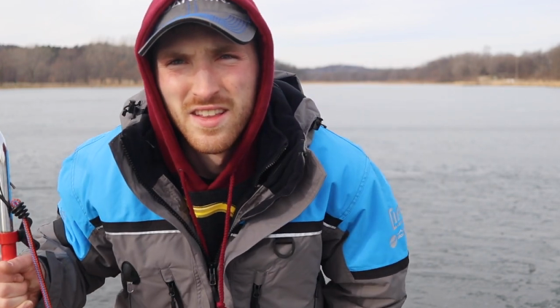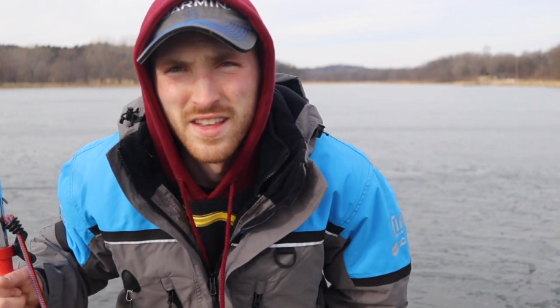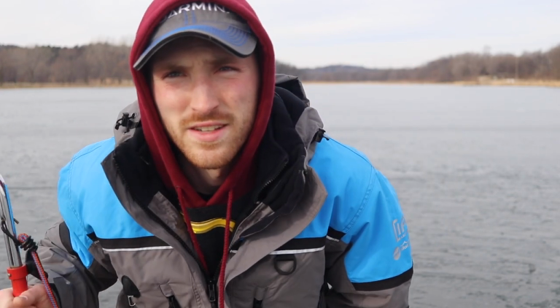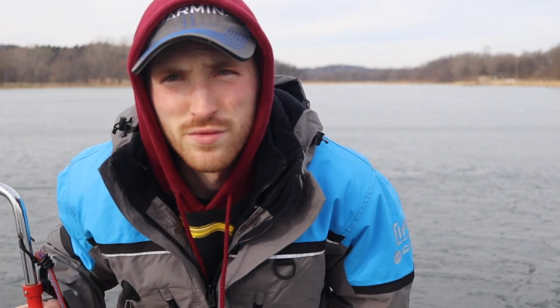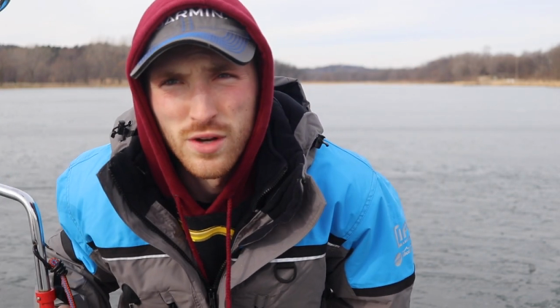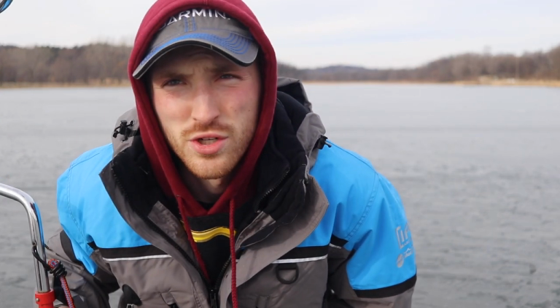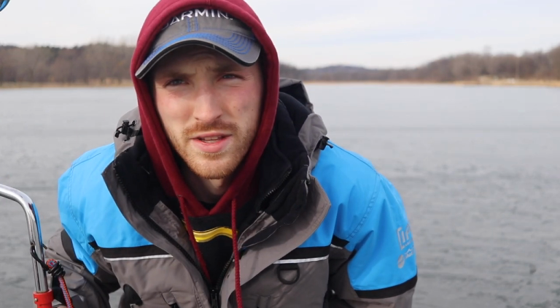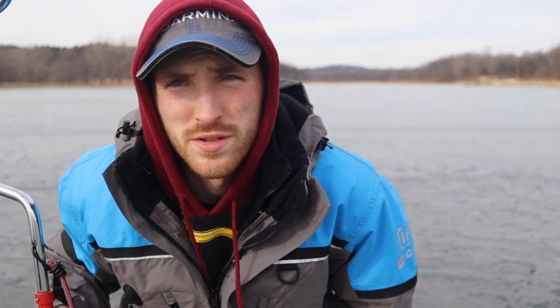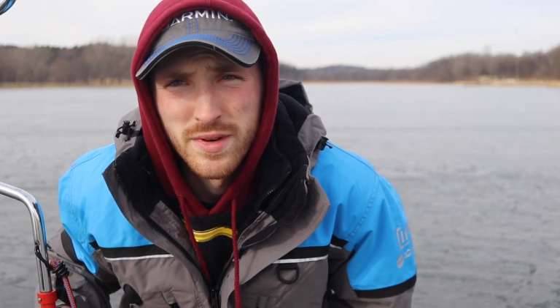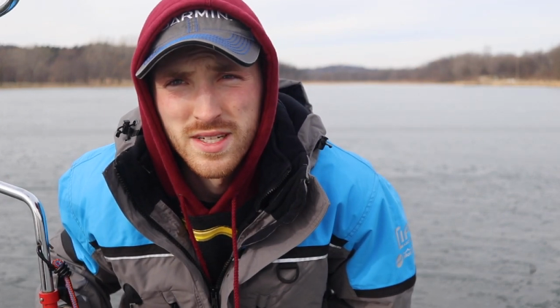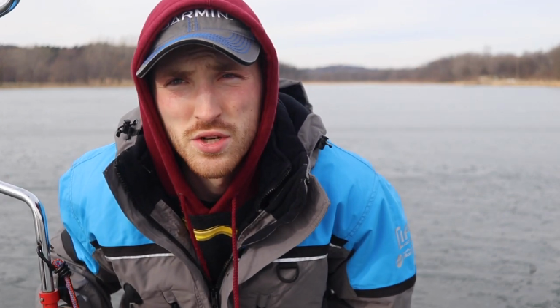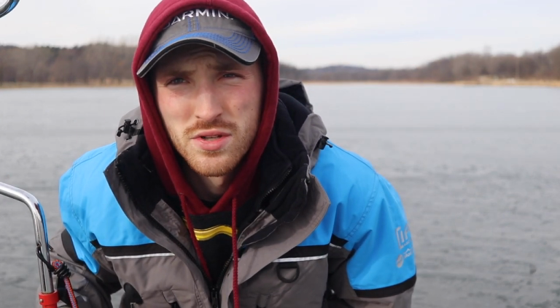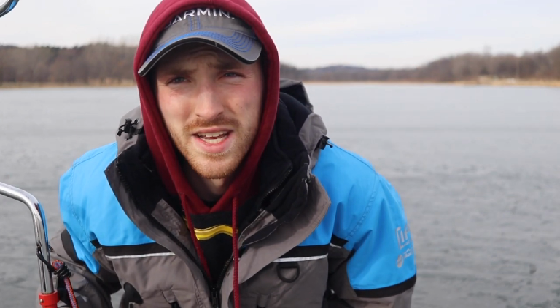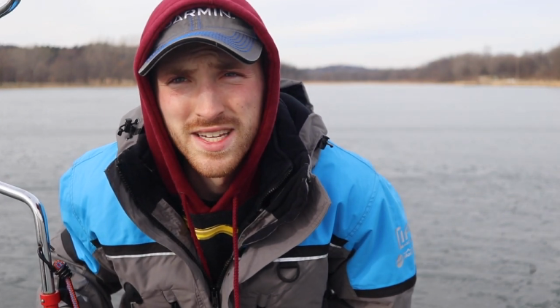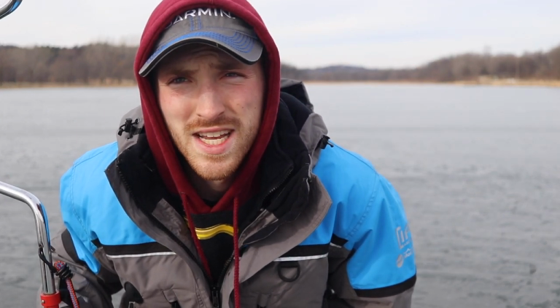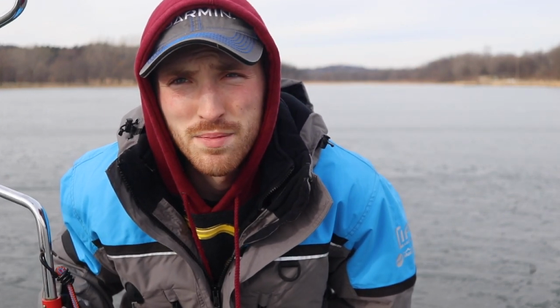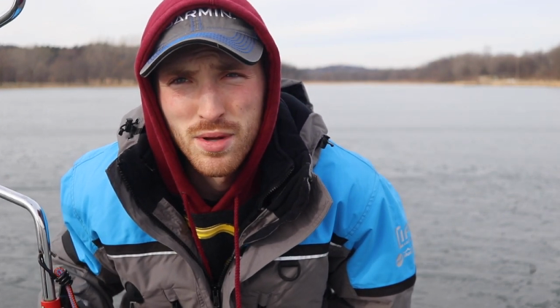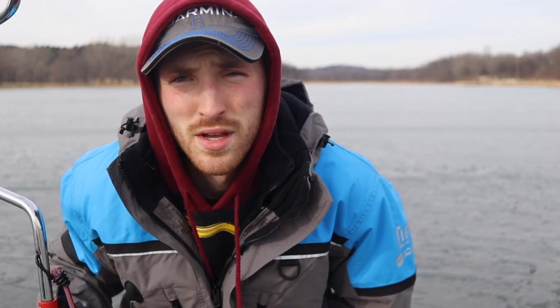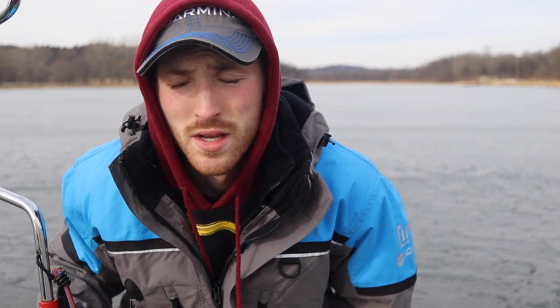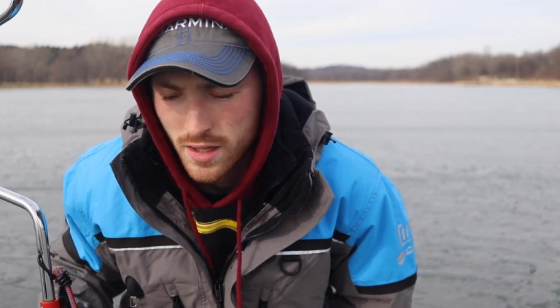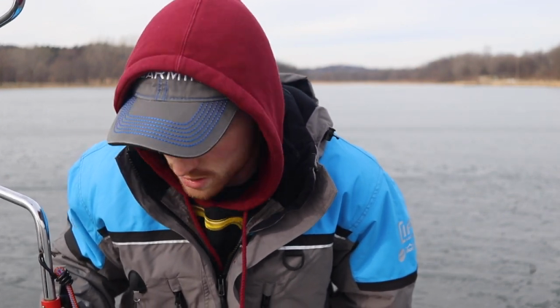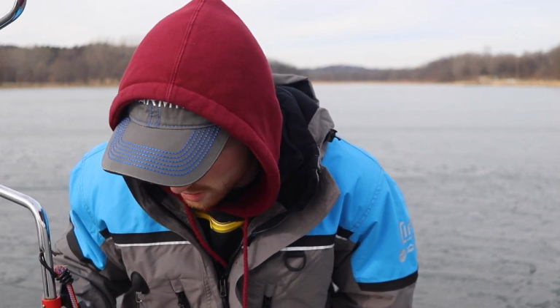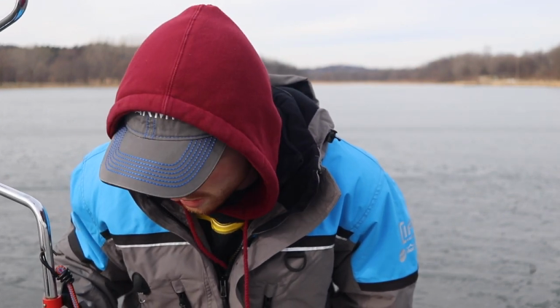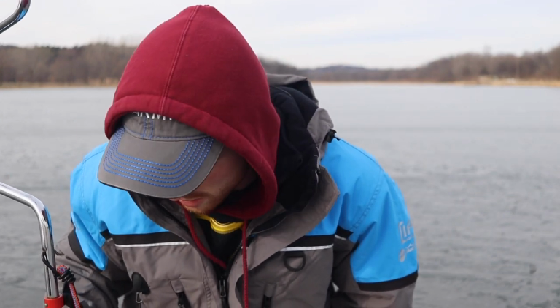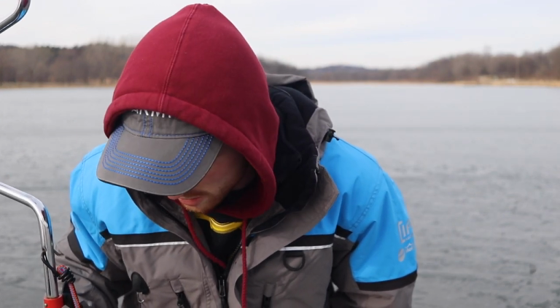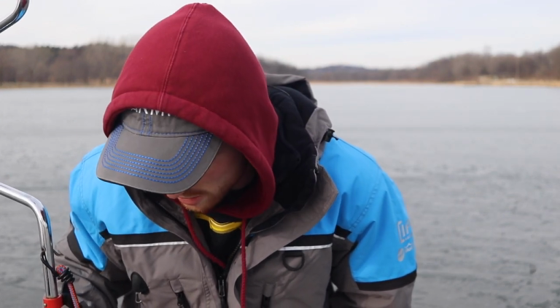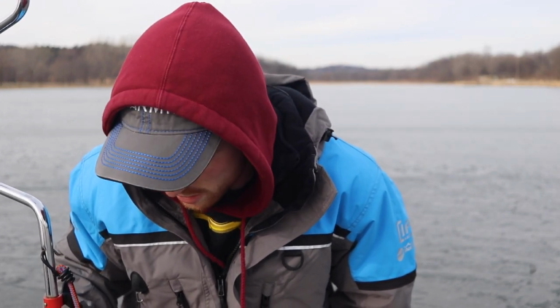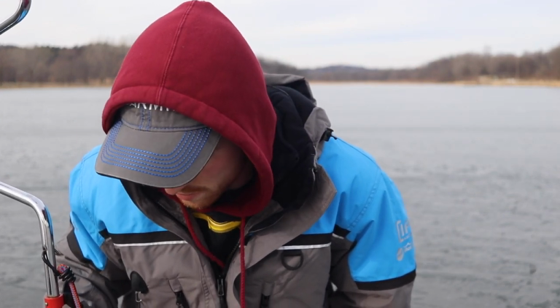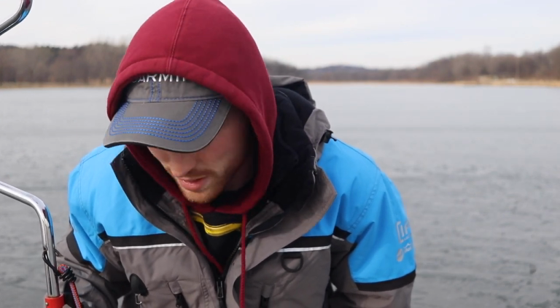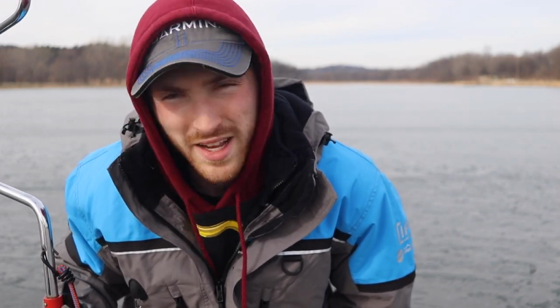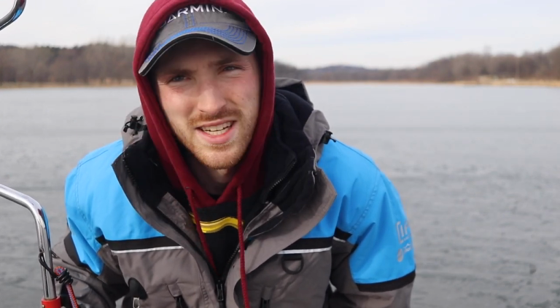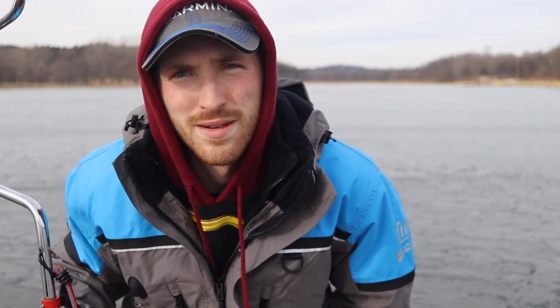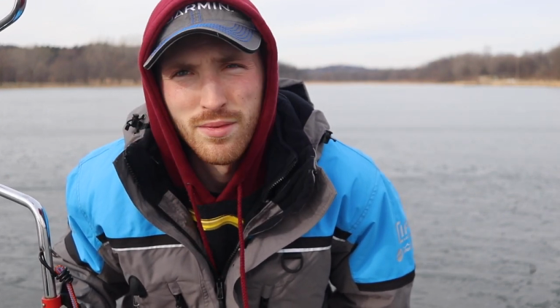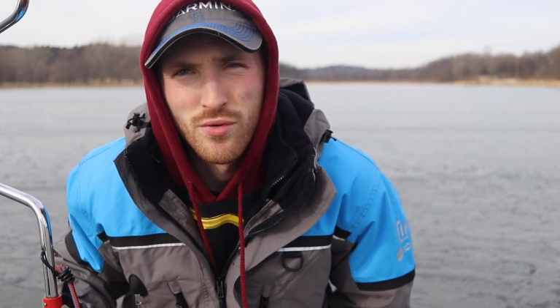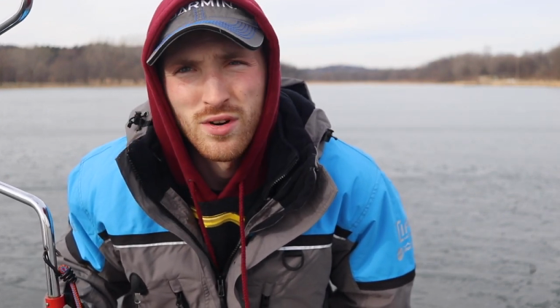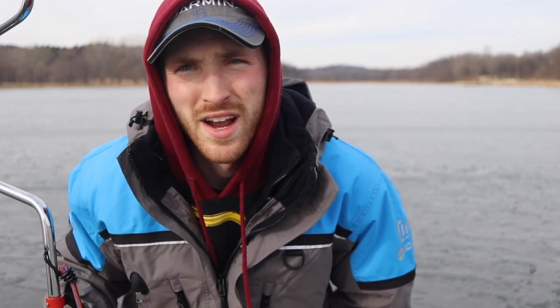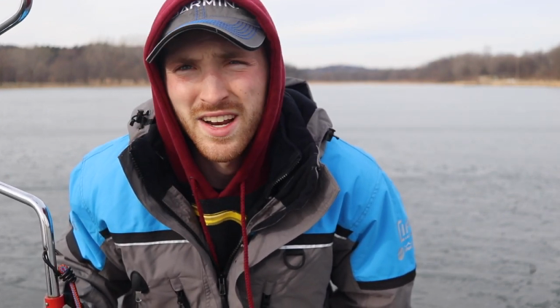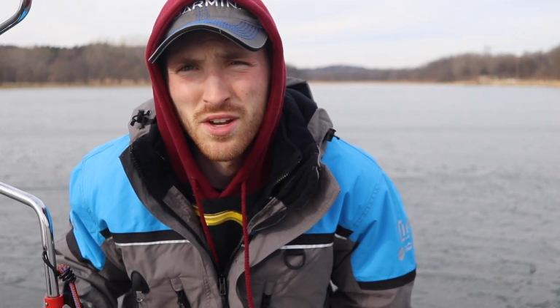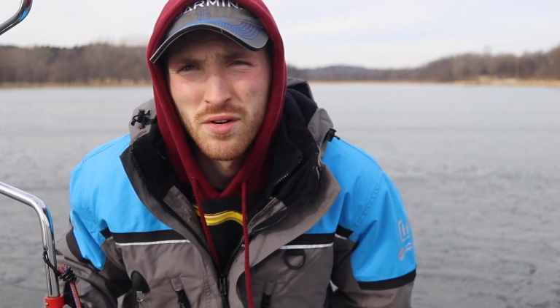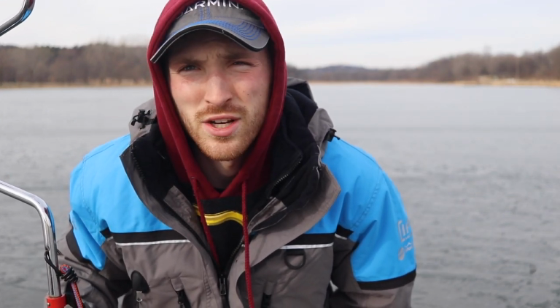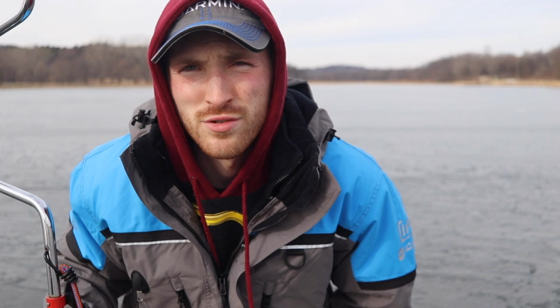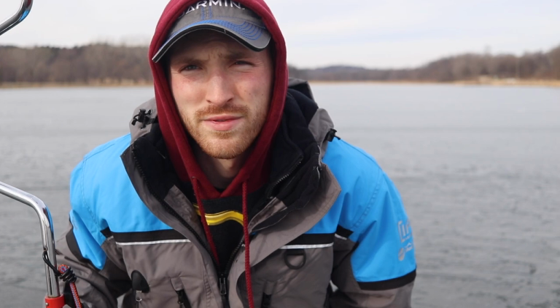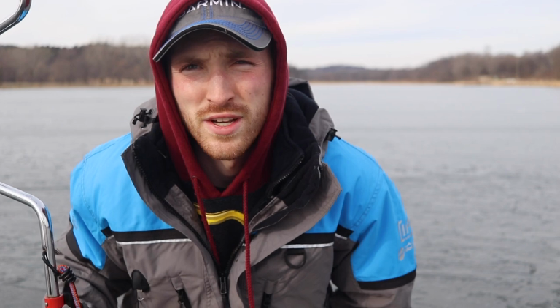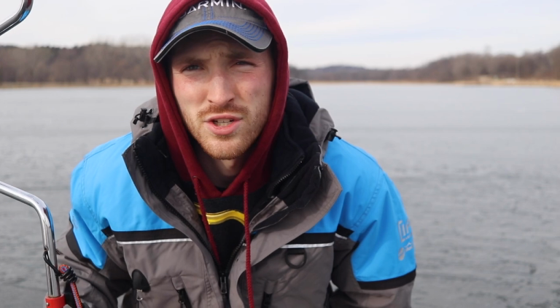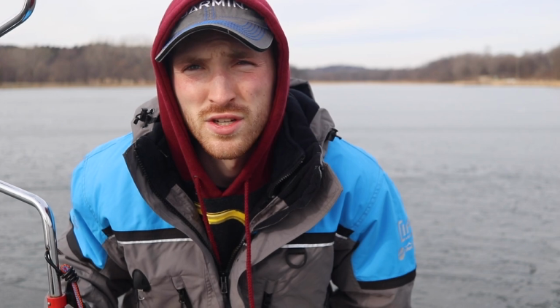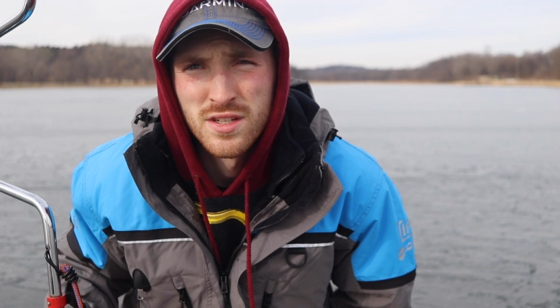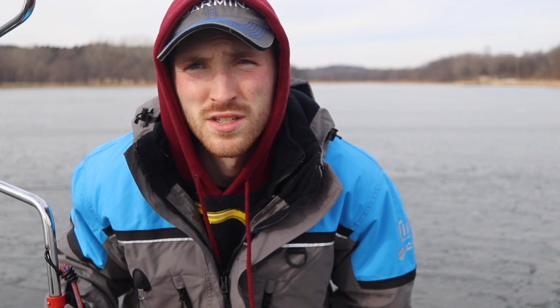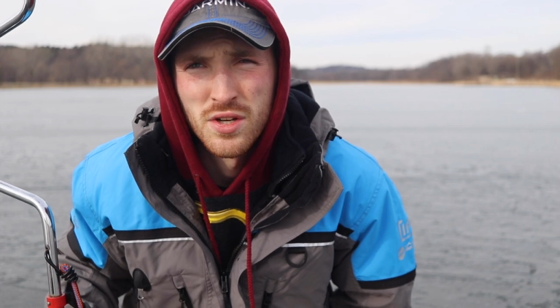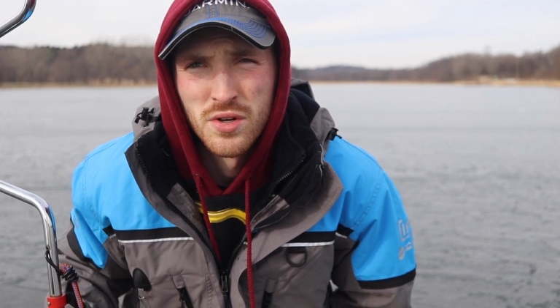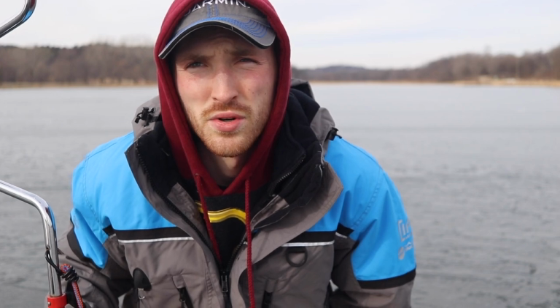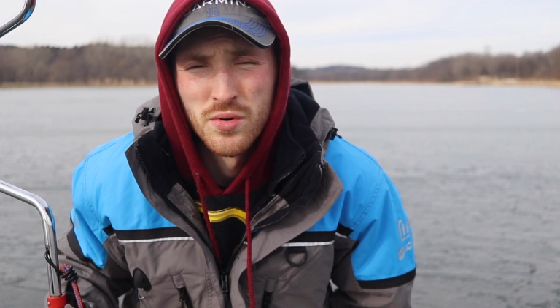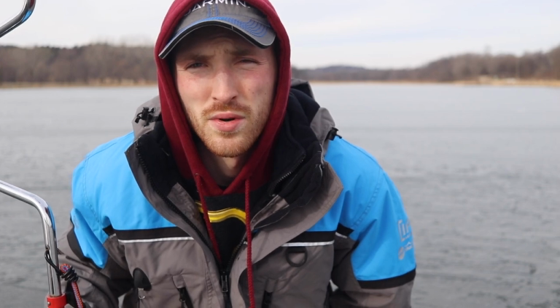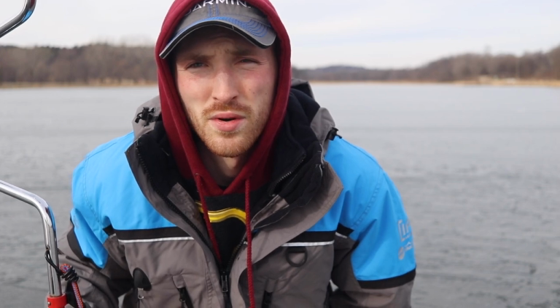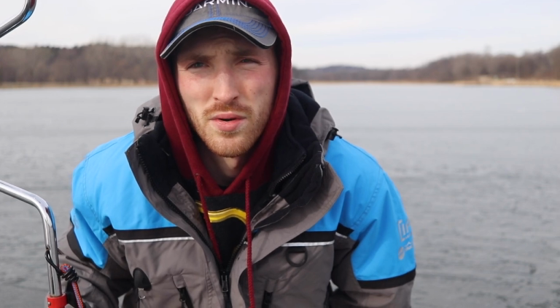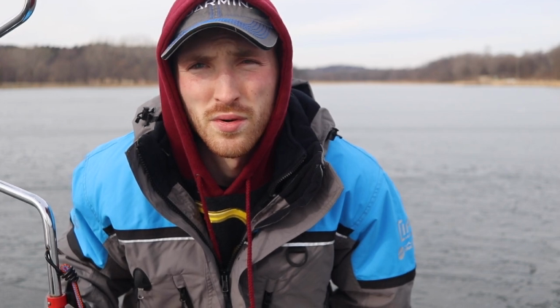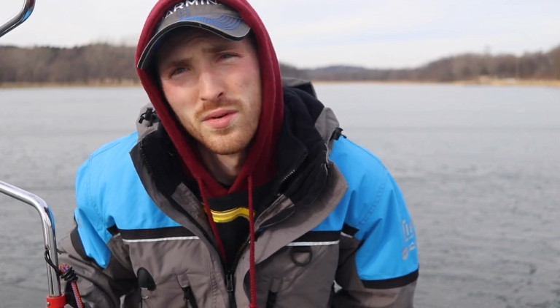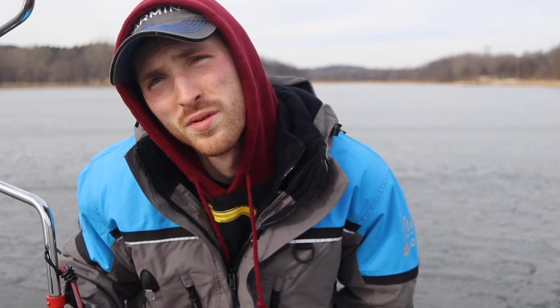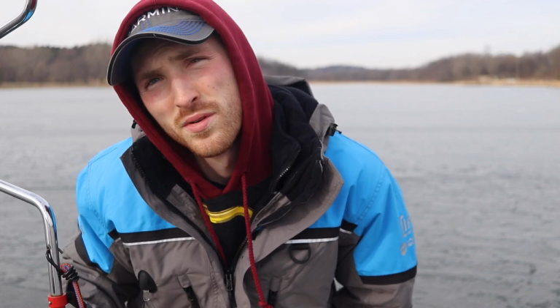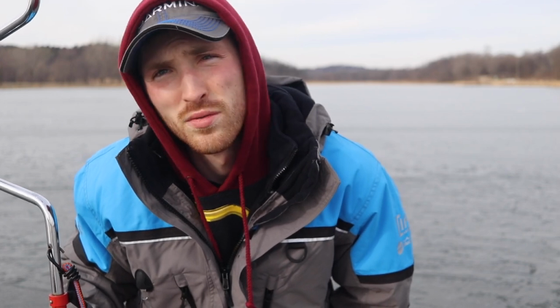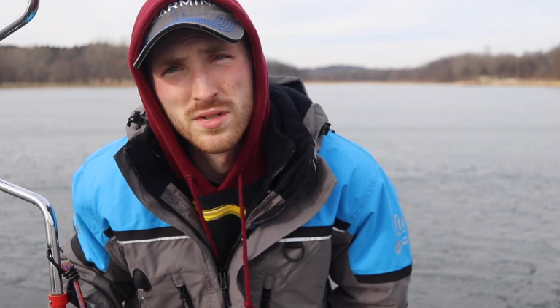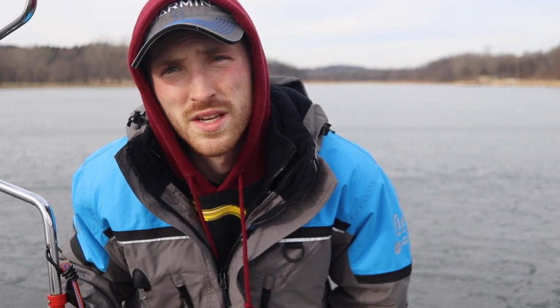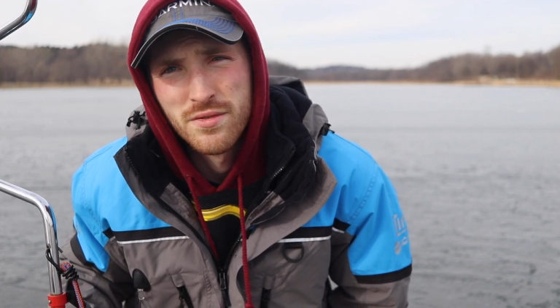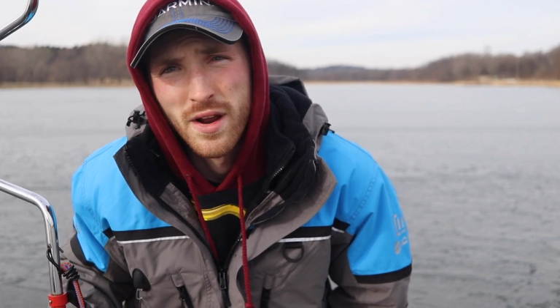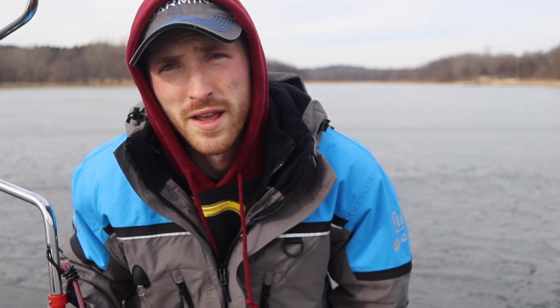Thanks for watching this week's Tuesday tip. I got to go catch a fish, so we'll see you Friday.